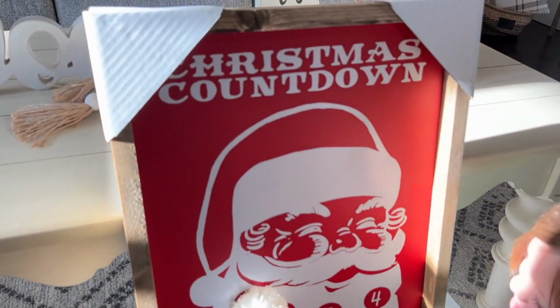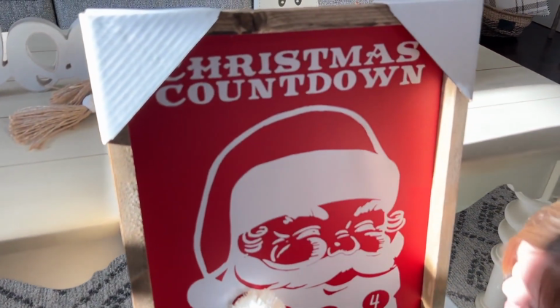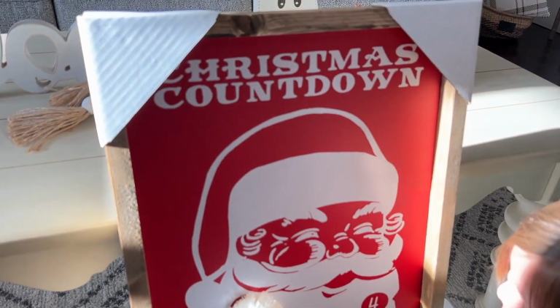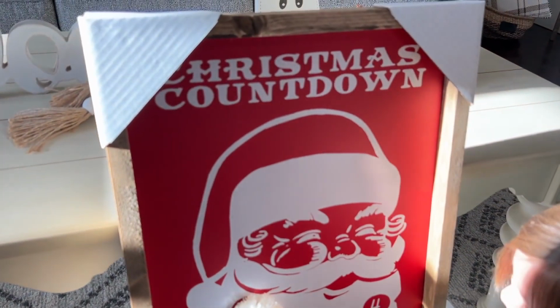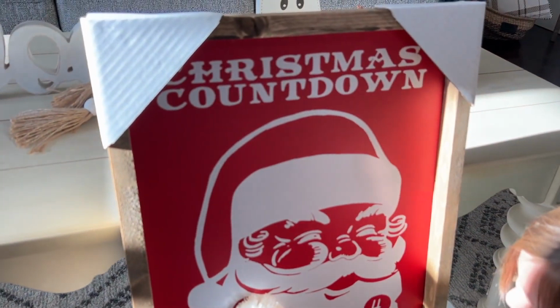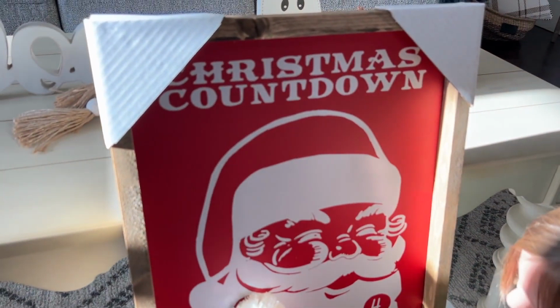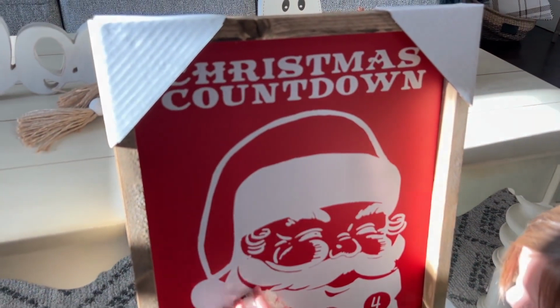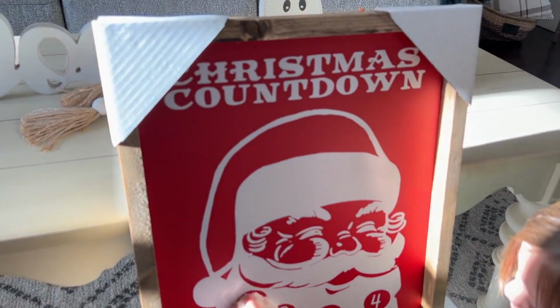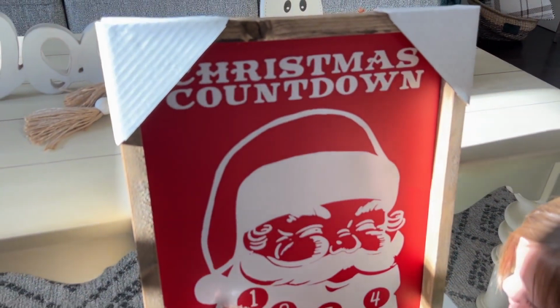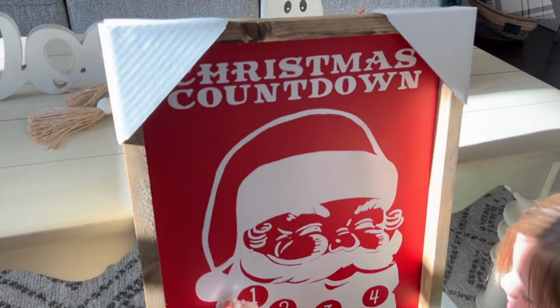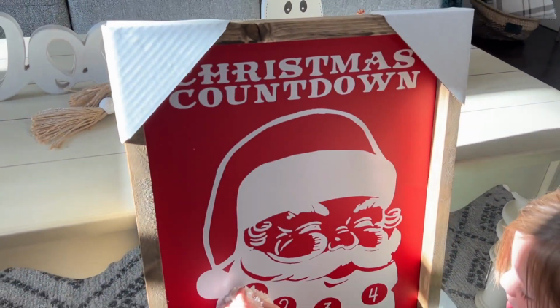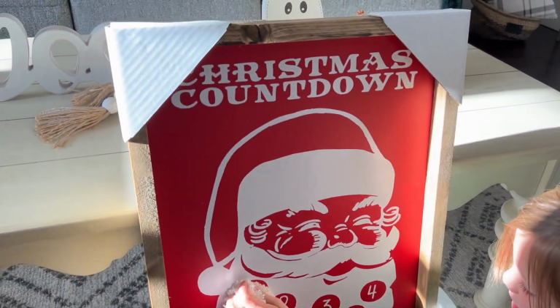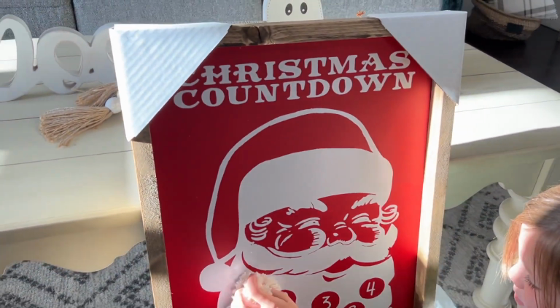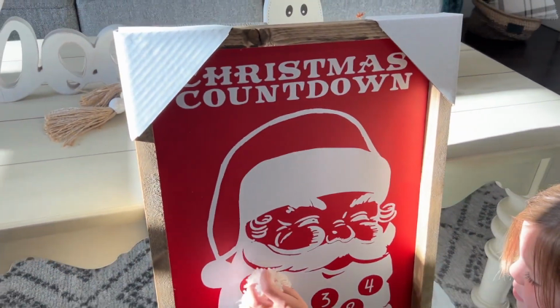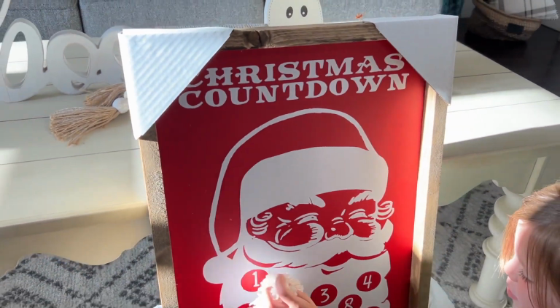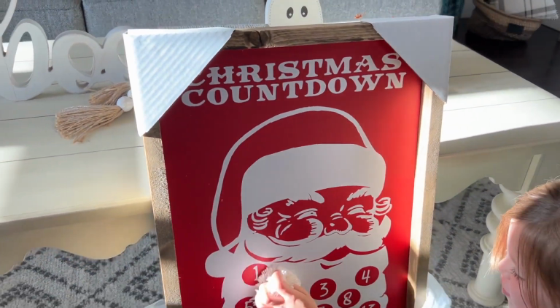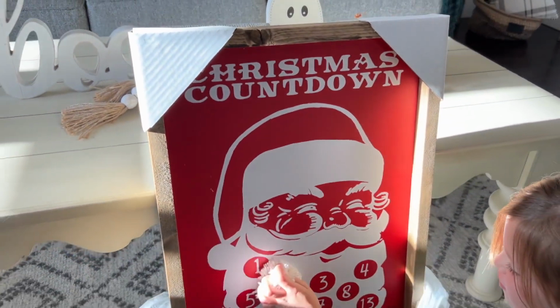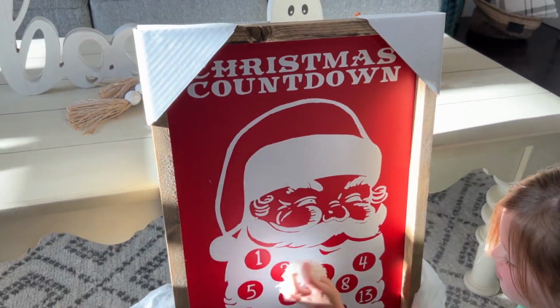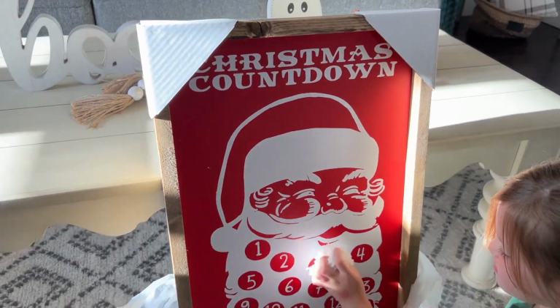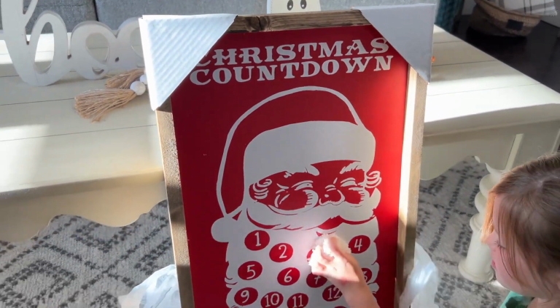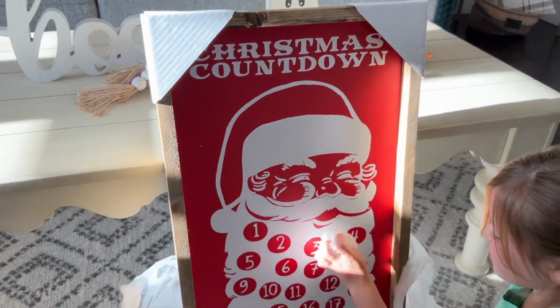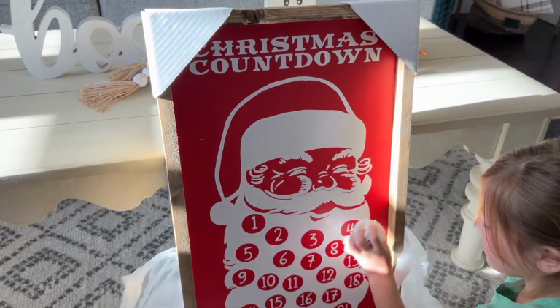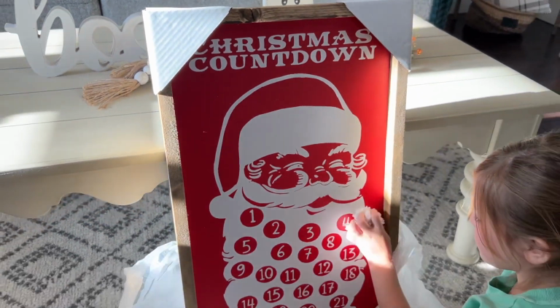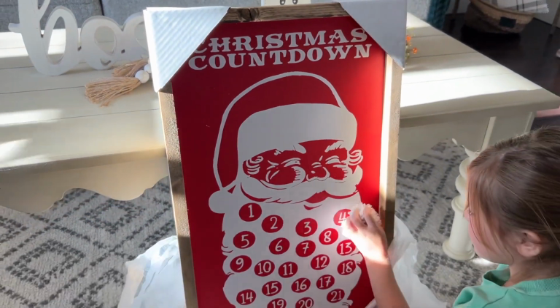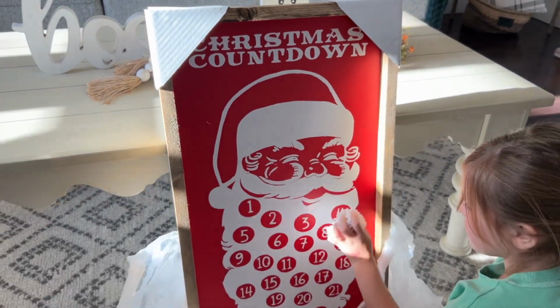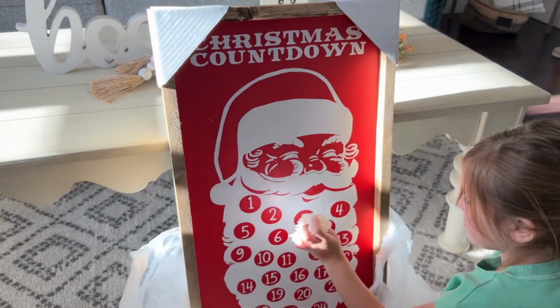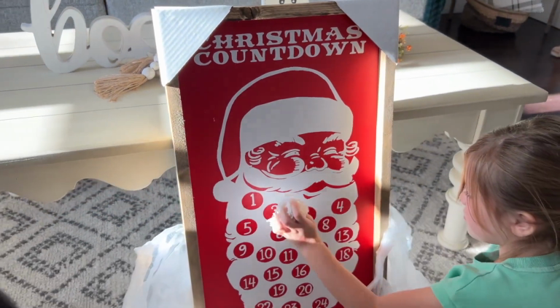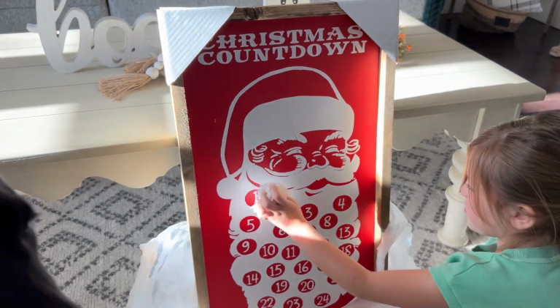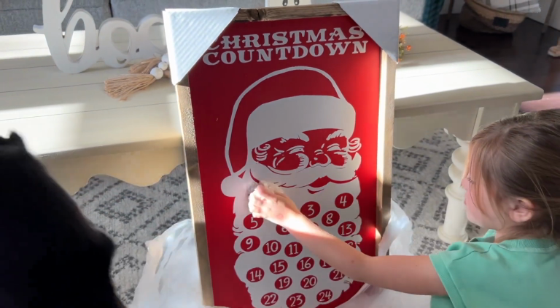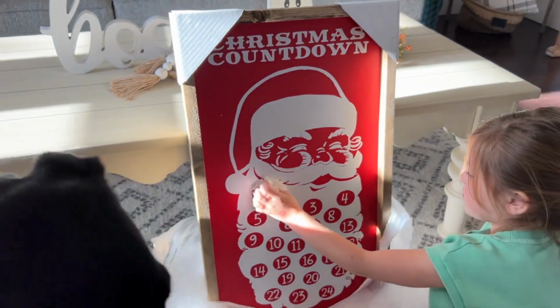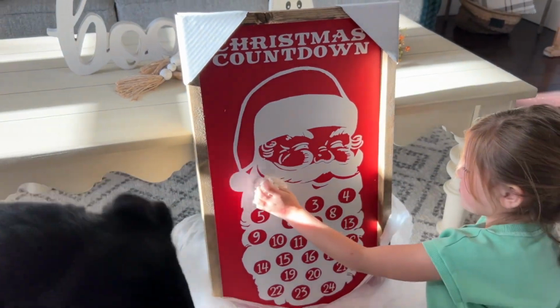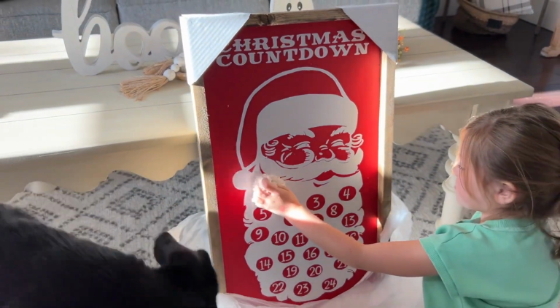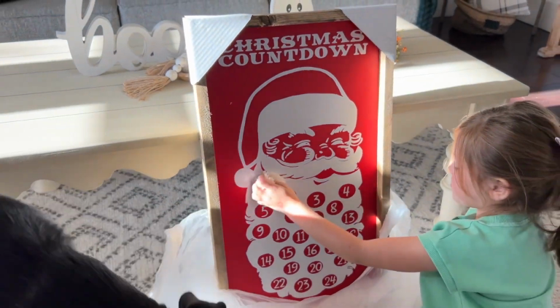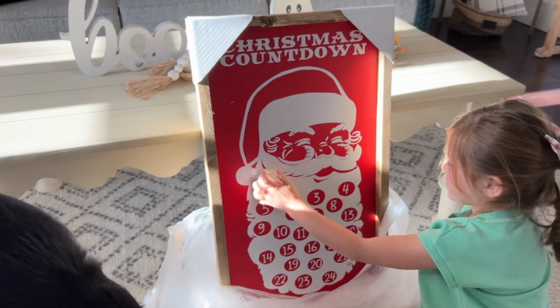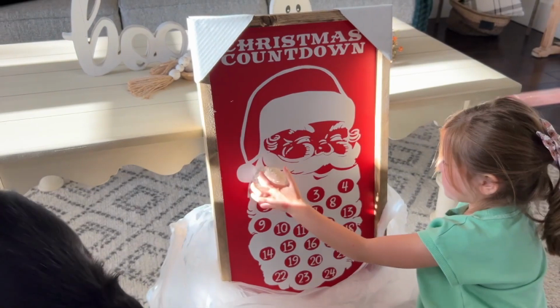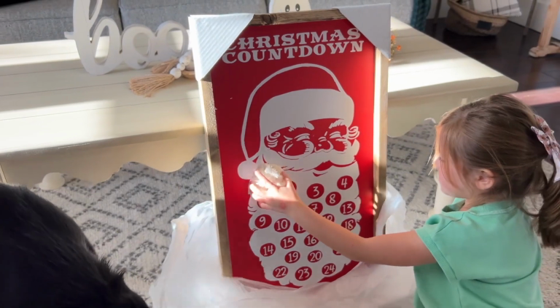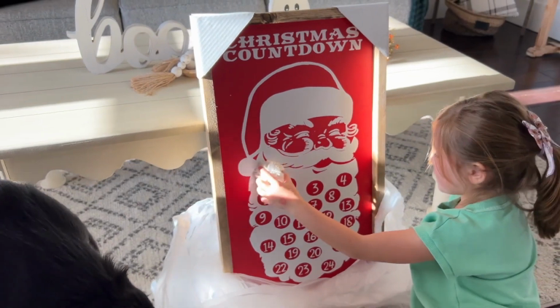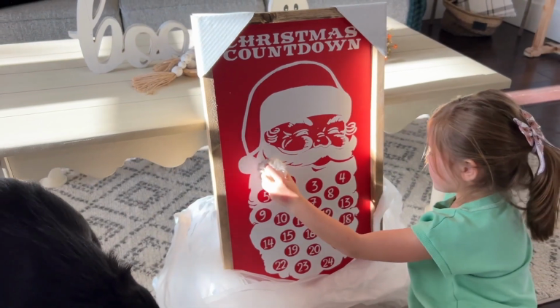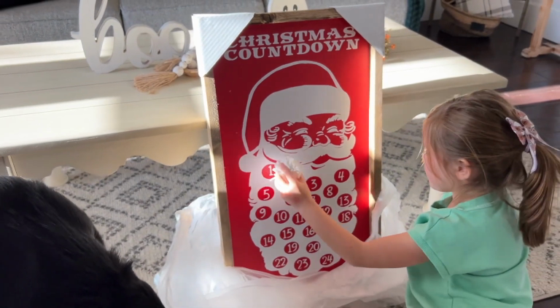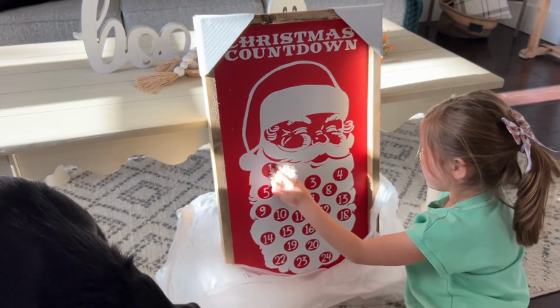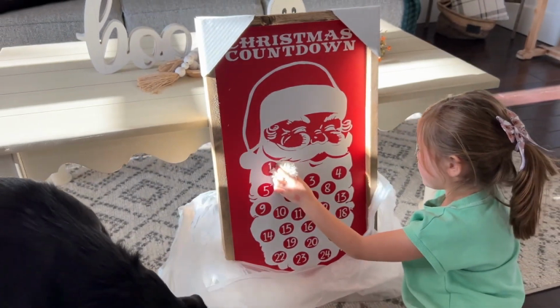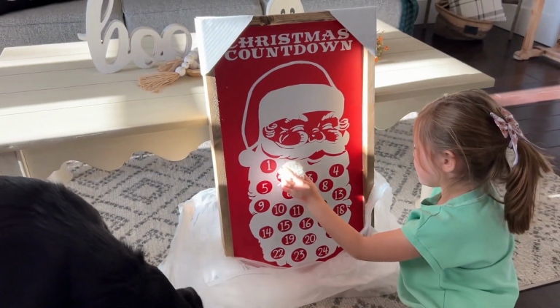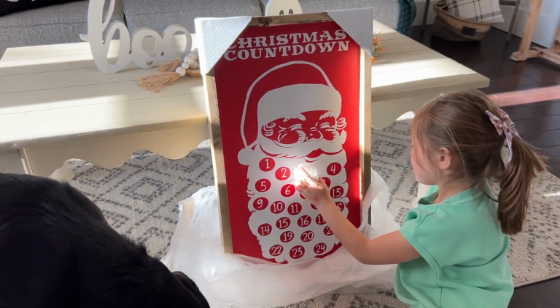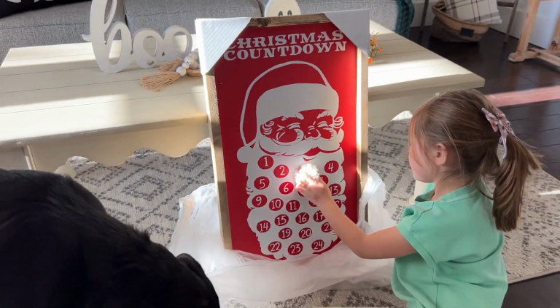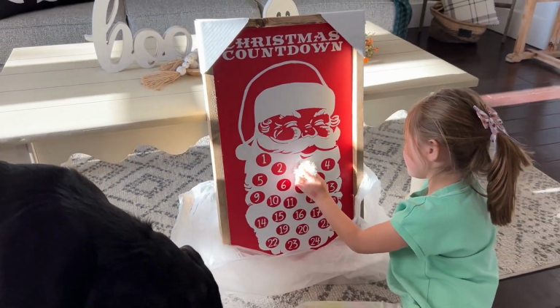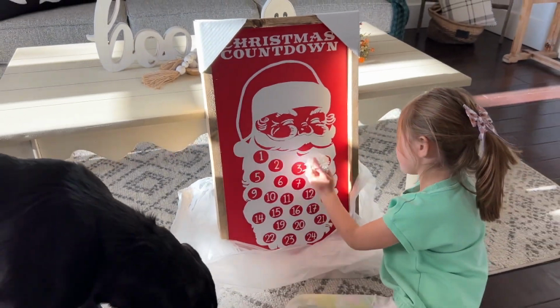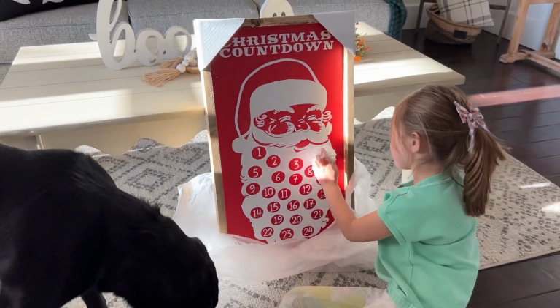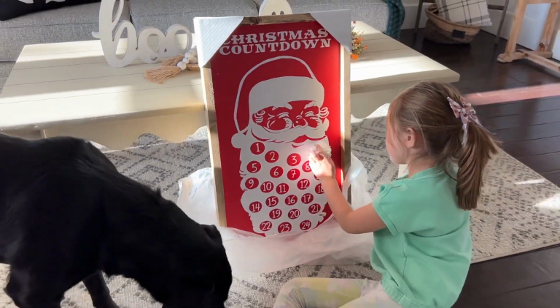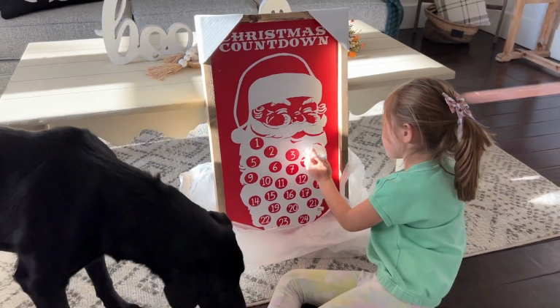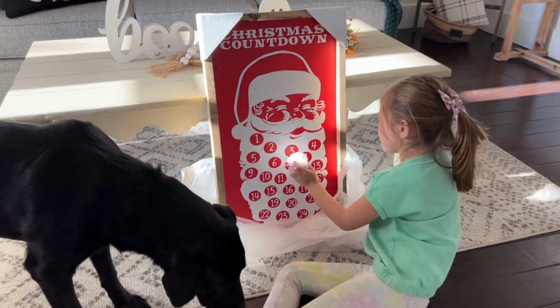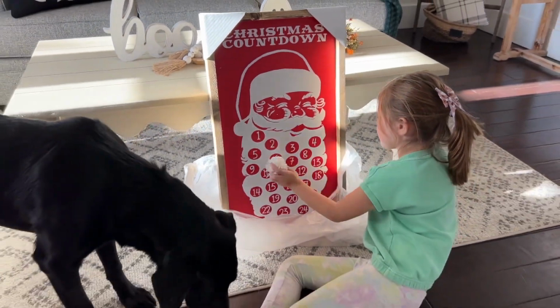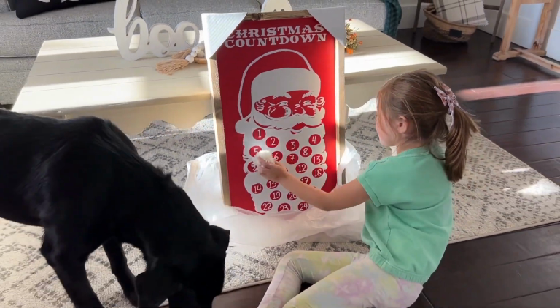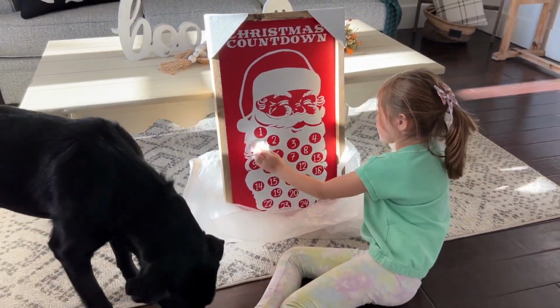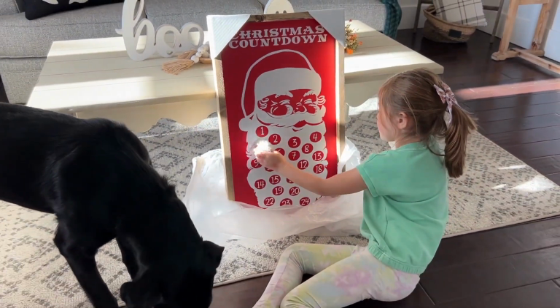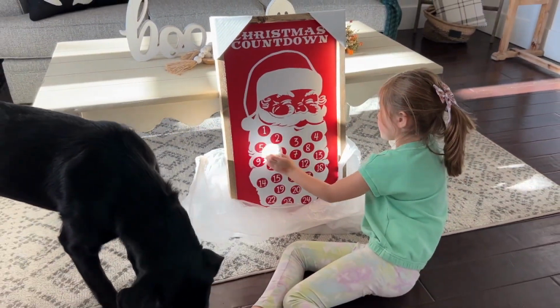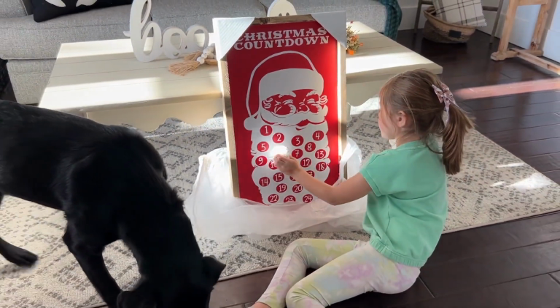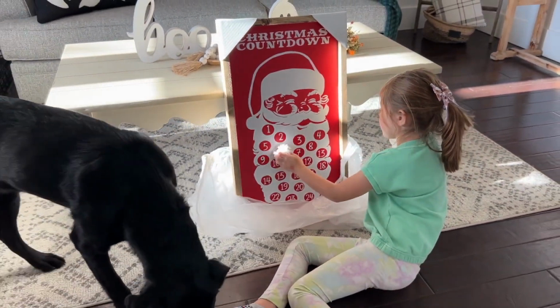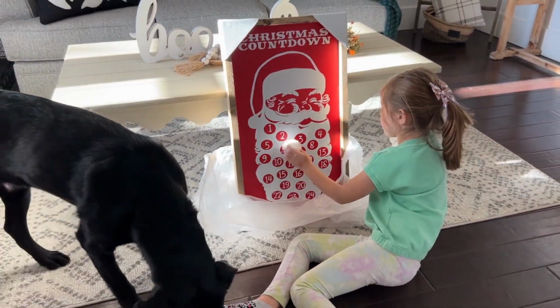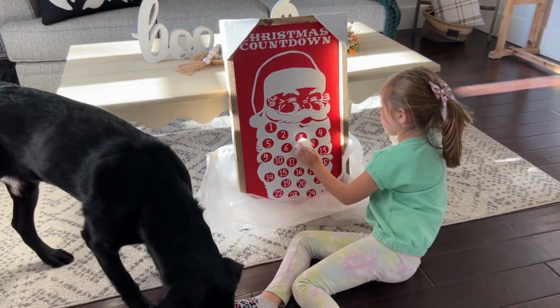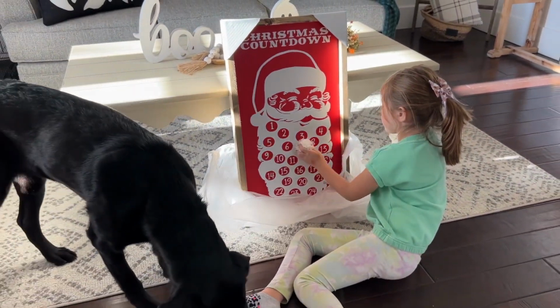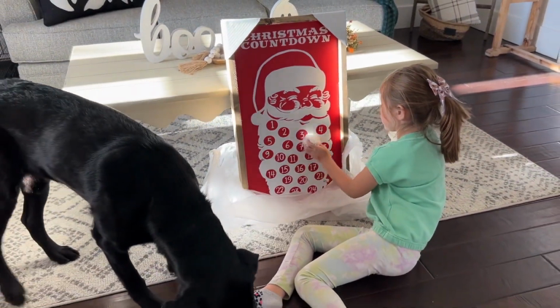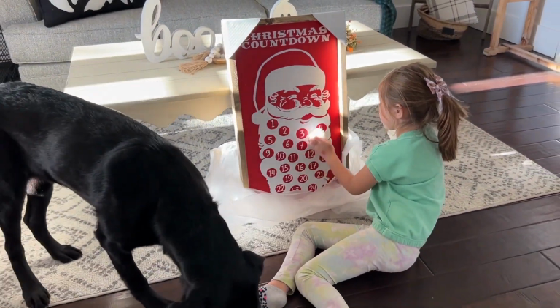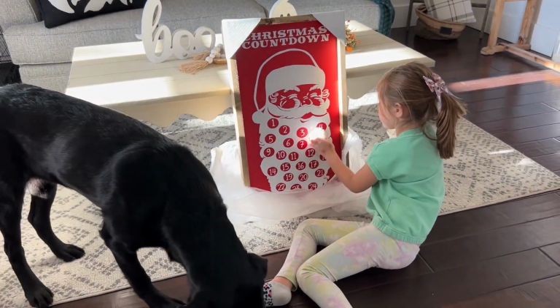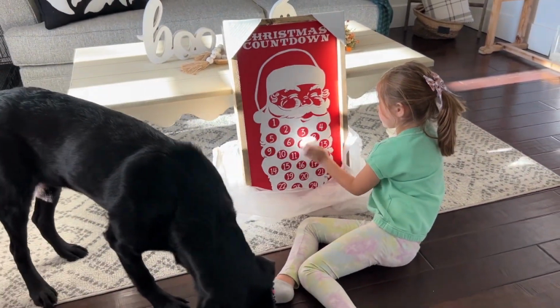Okay guys, be honest — have you bought any Christmas decor yet? Comment below yes or no. I want to hear if you have and what you bought.